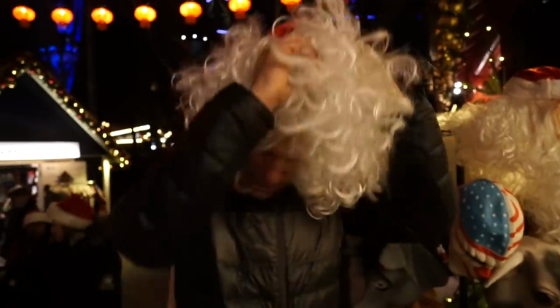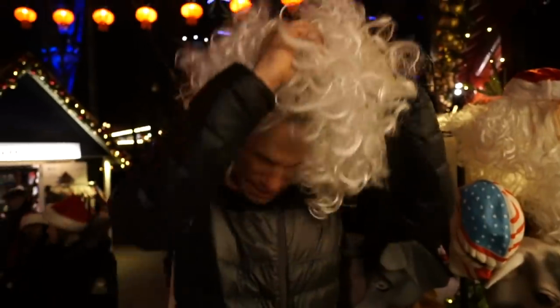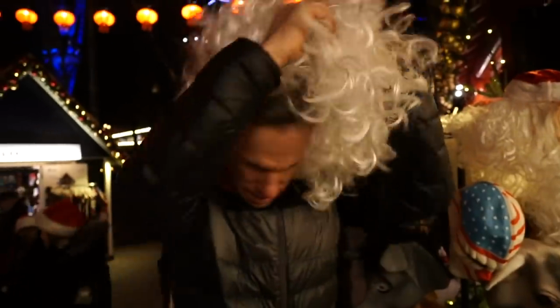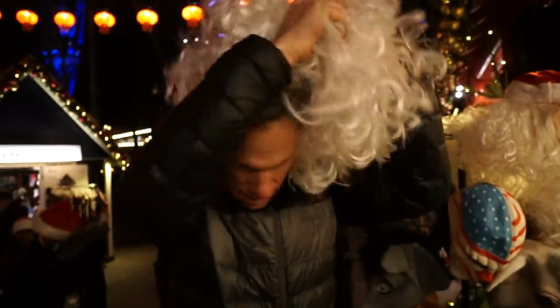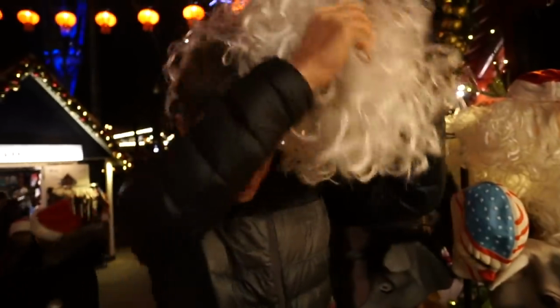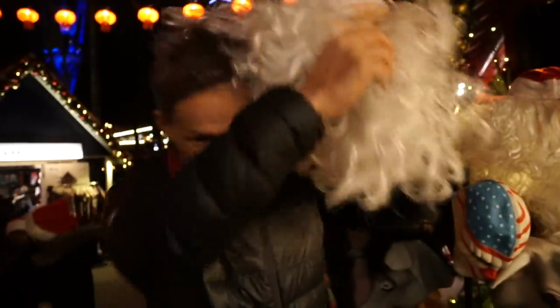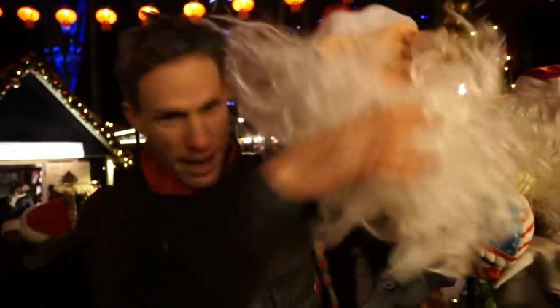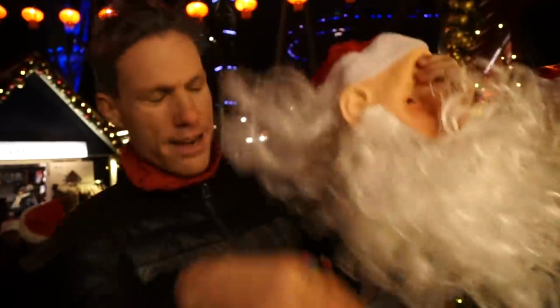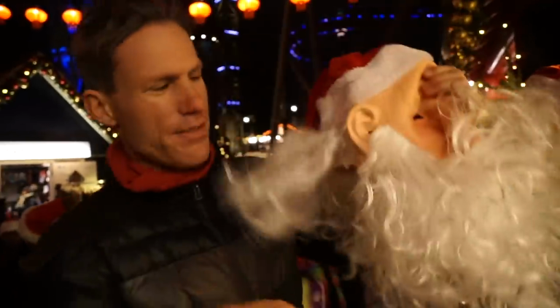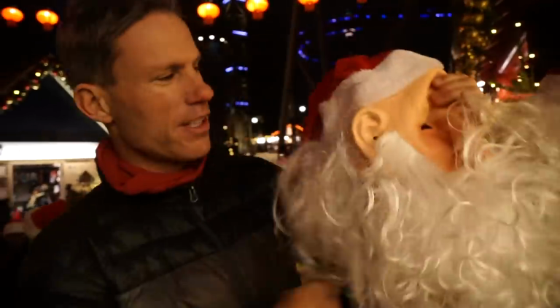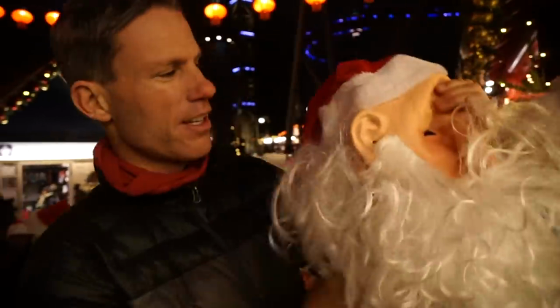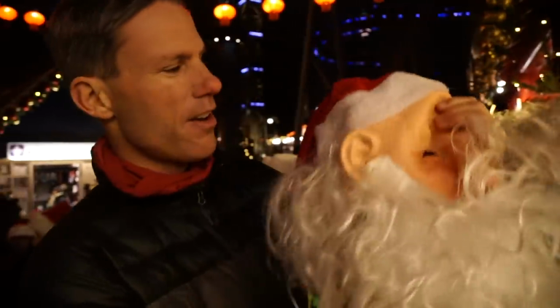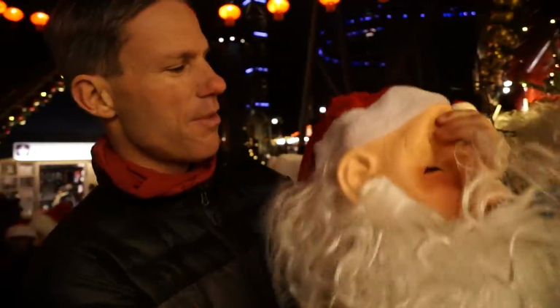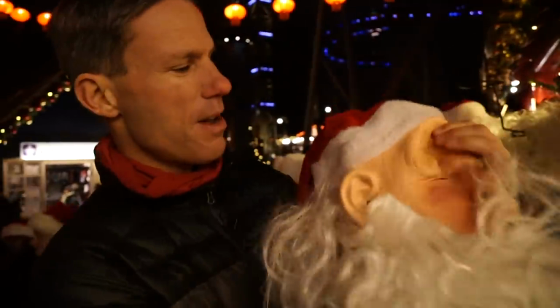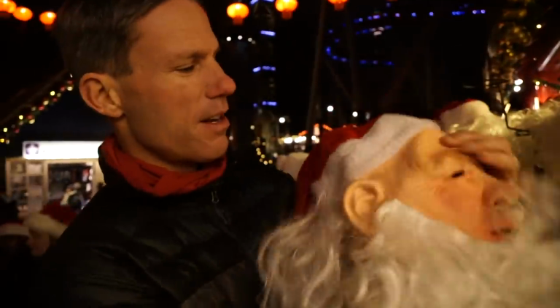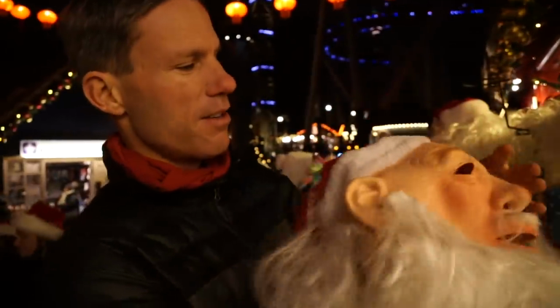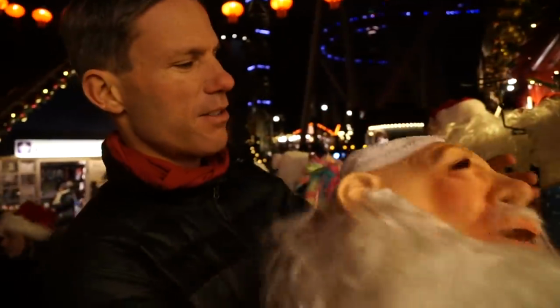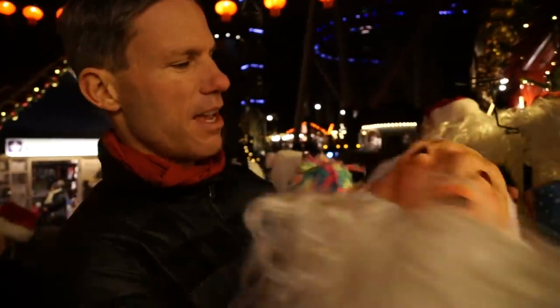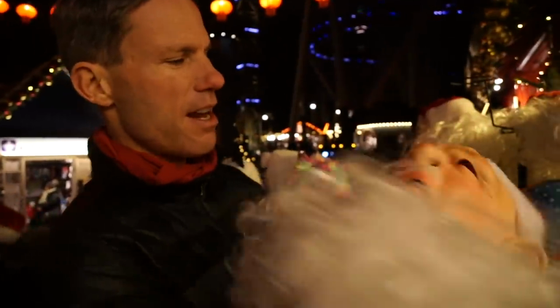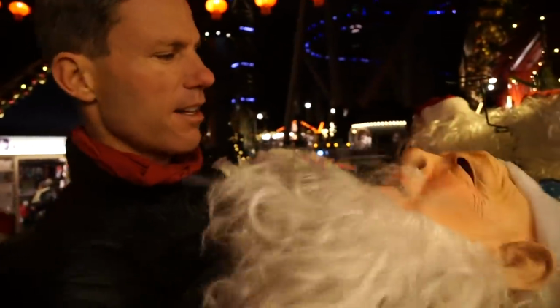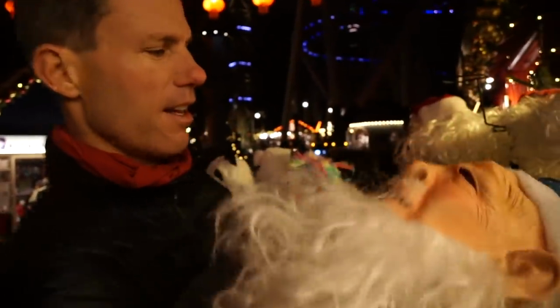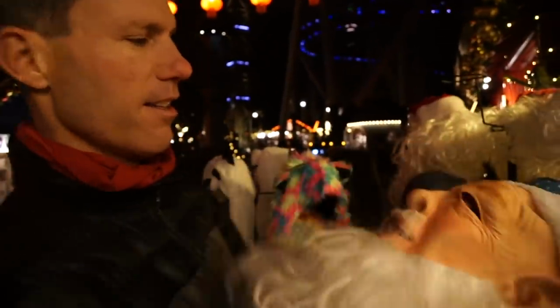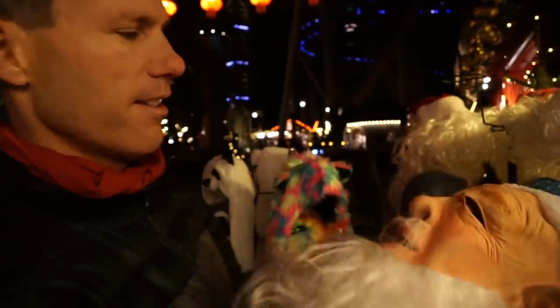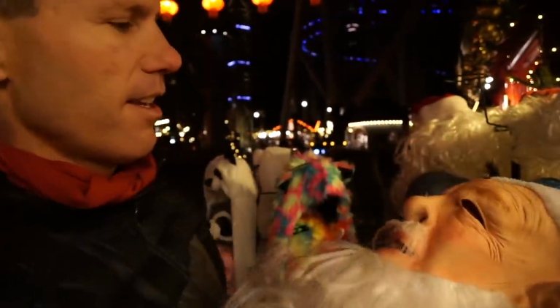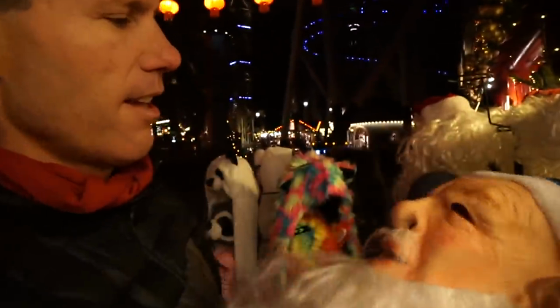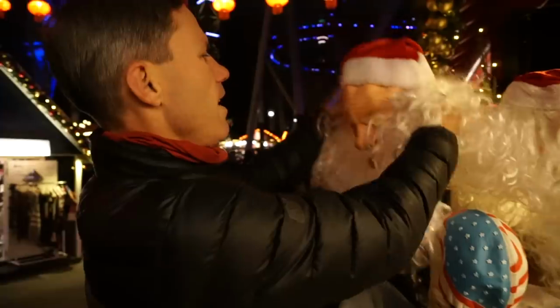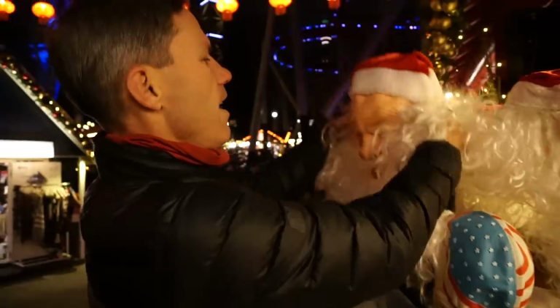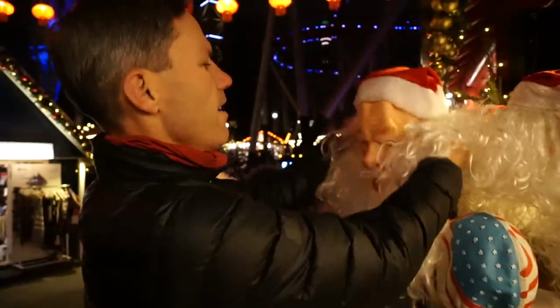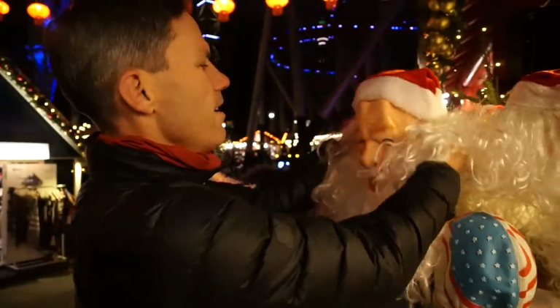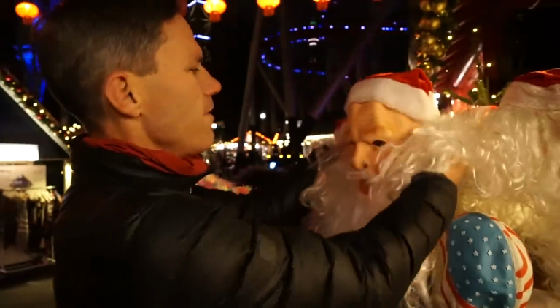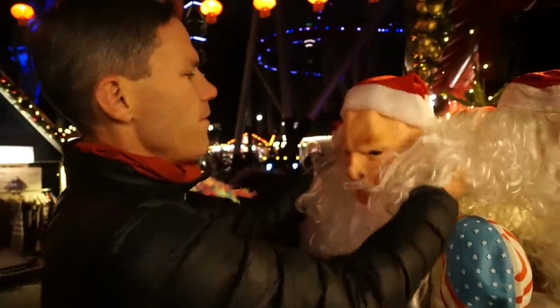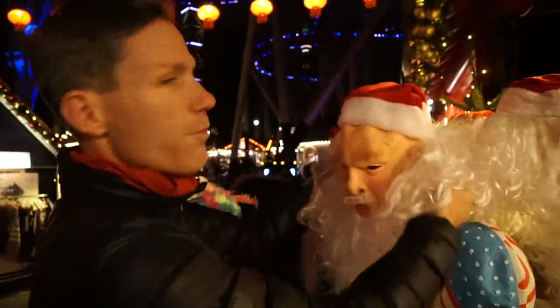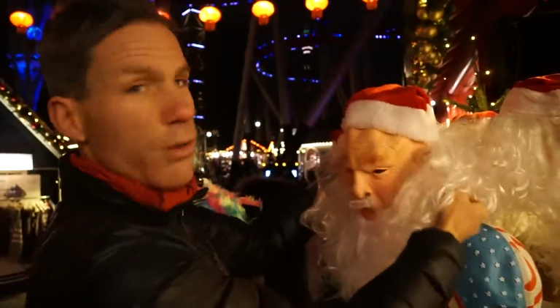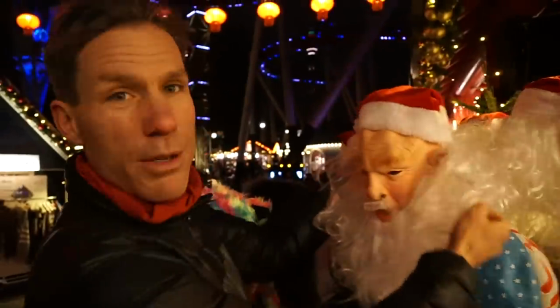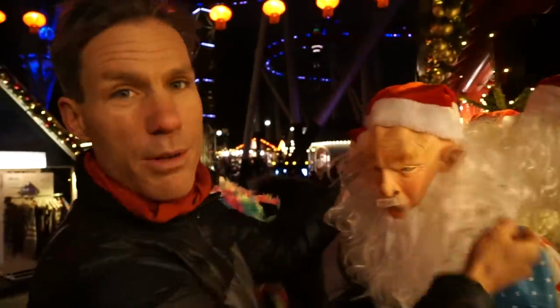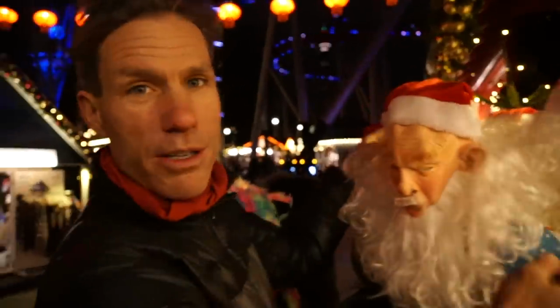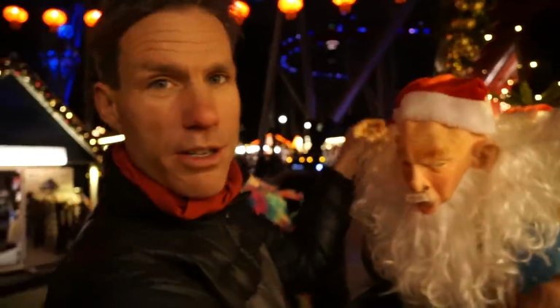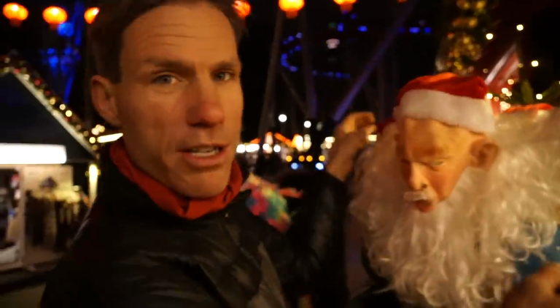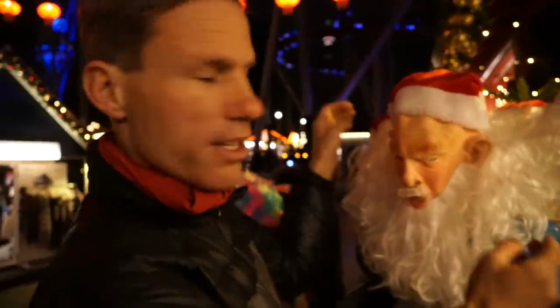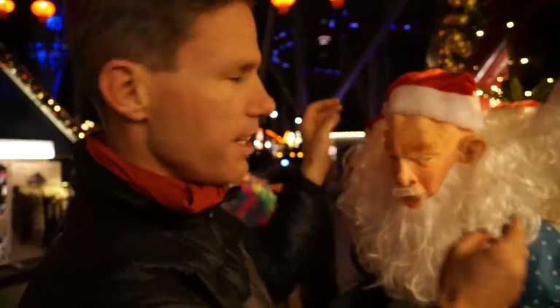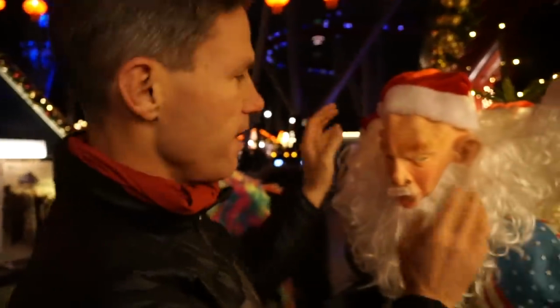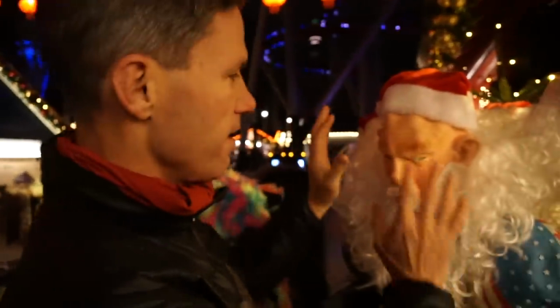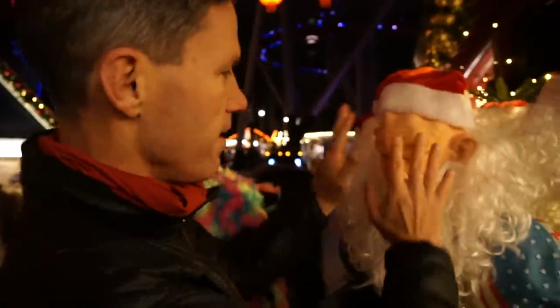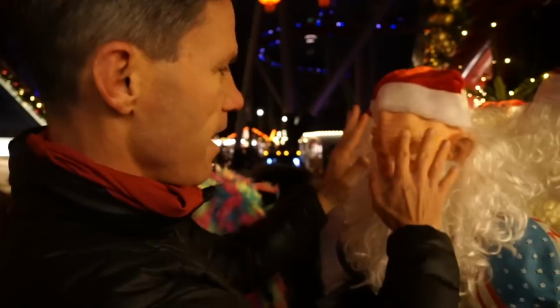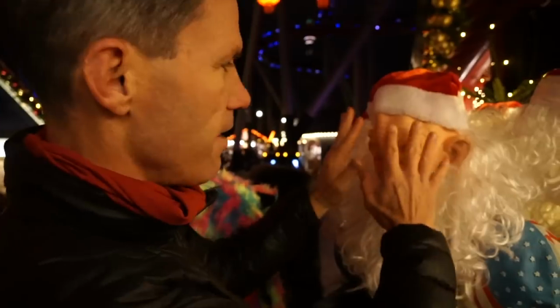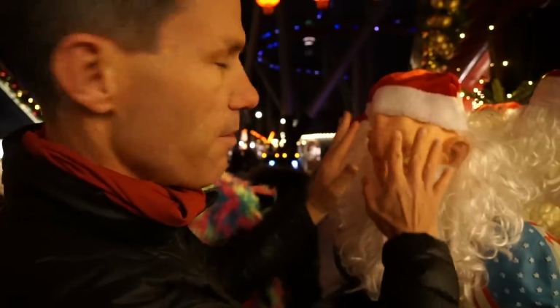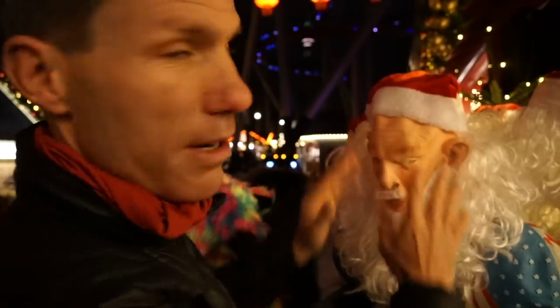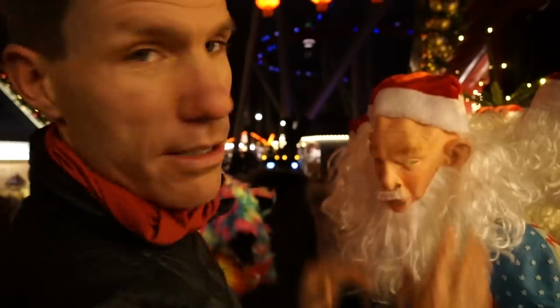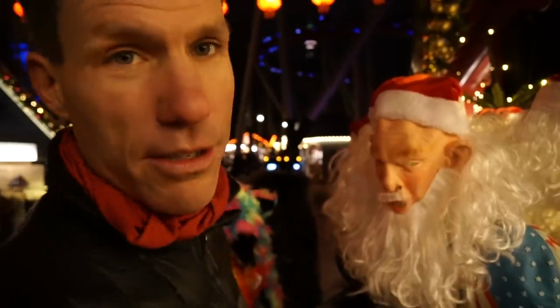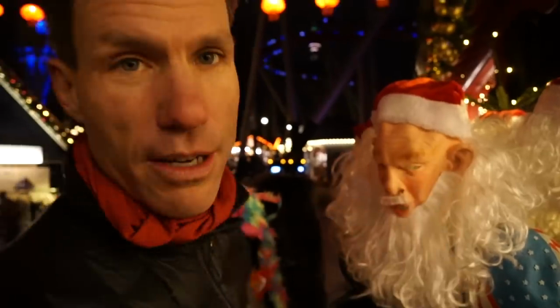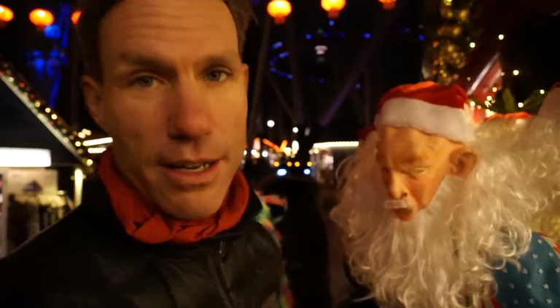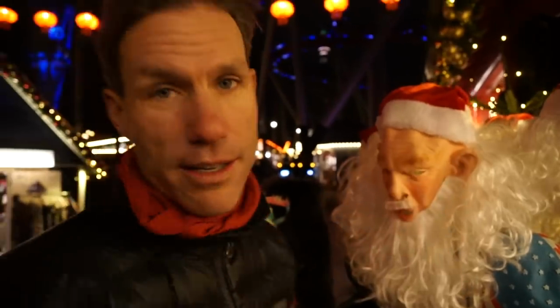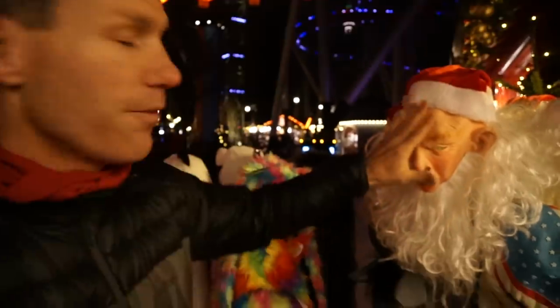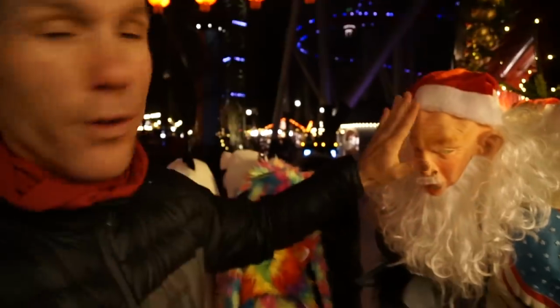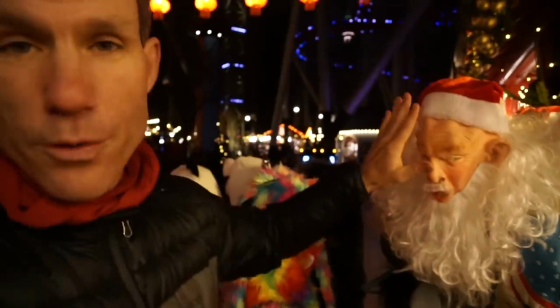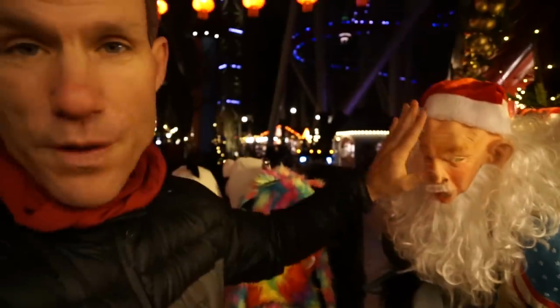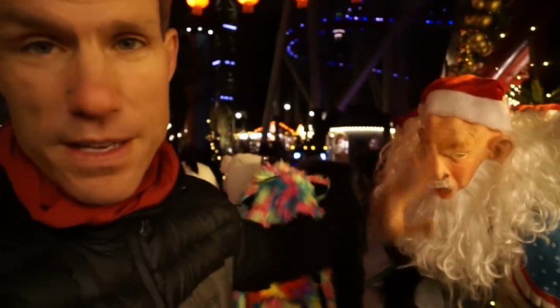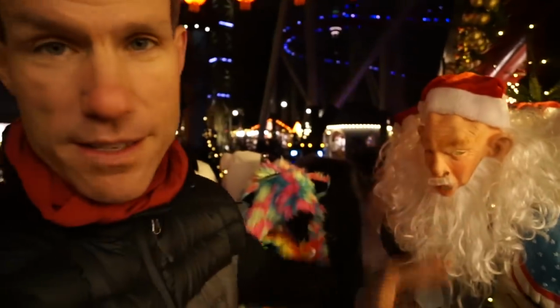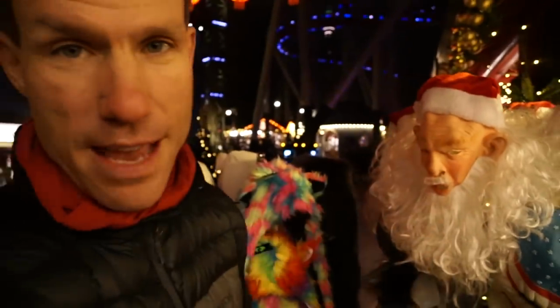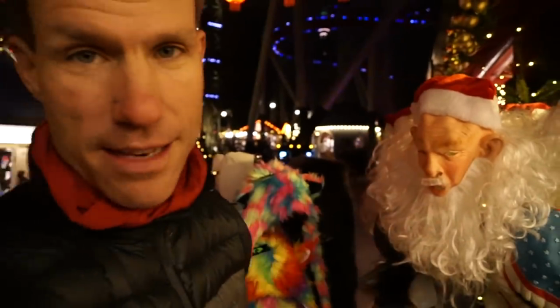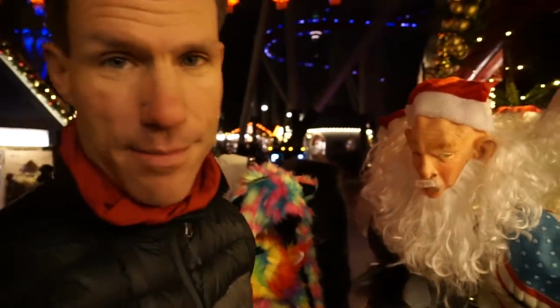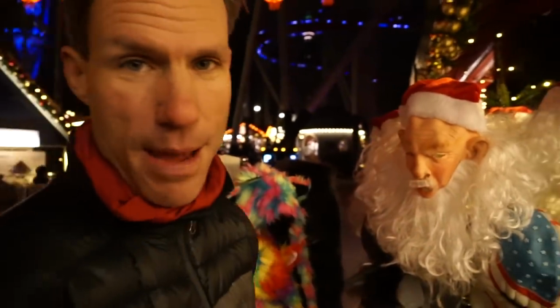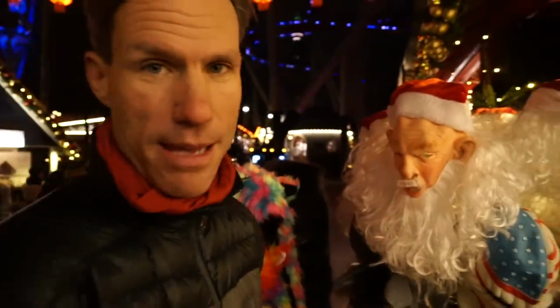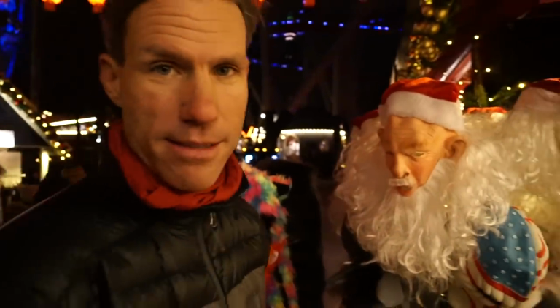This is kind of a scary way to do Santa Claus. I guess if you really want to trick your kids, that's the way to do it — a full face Santa mask.